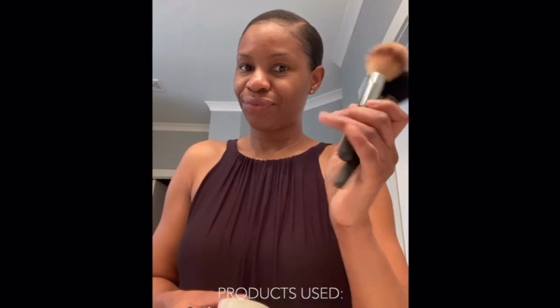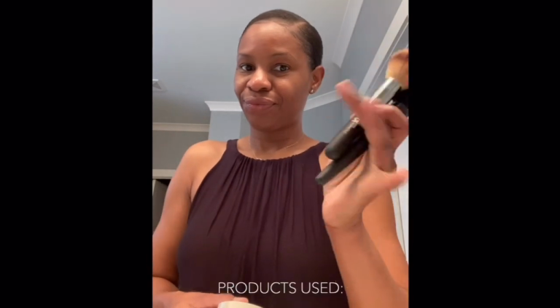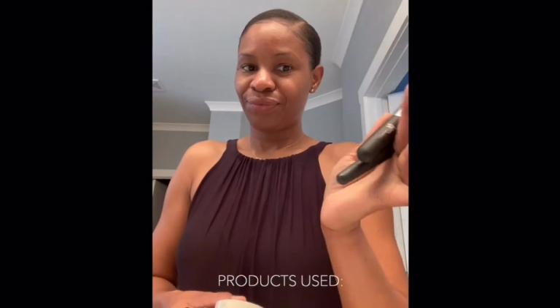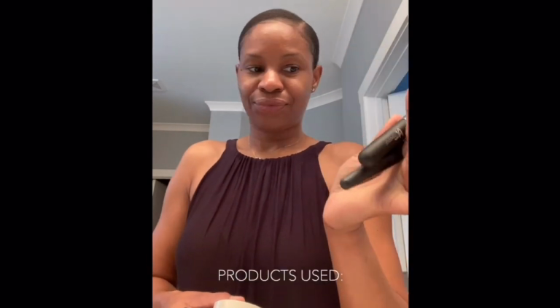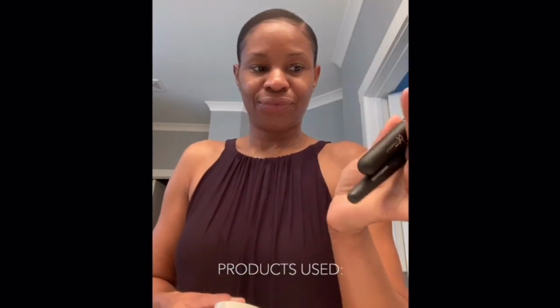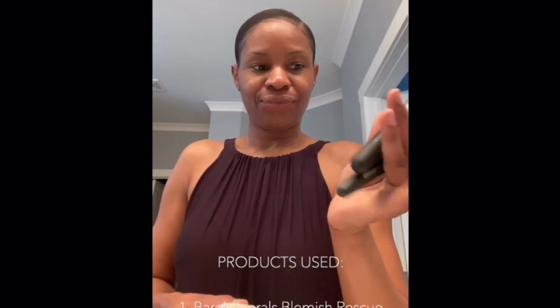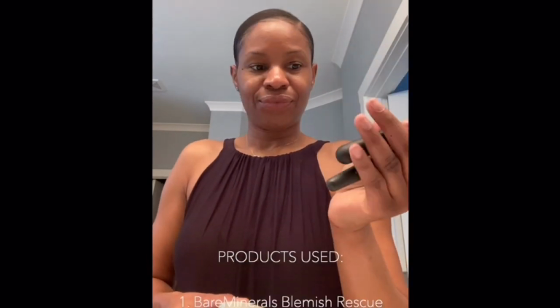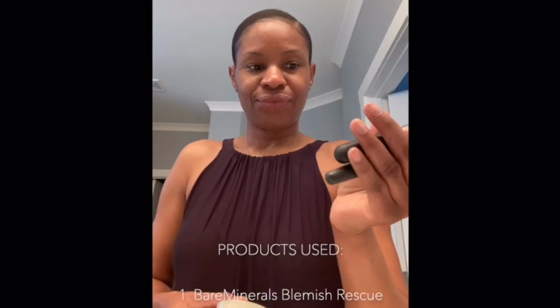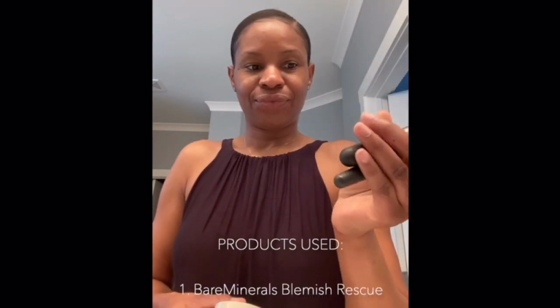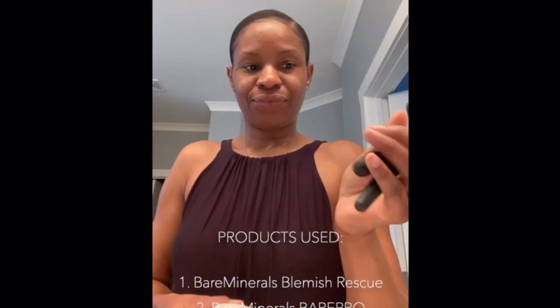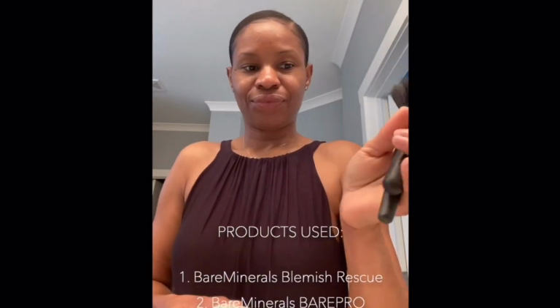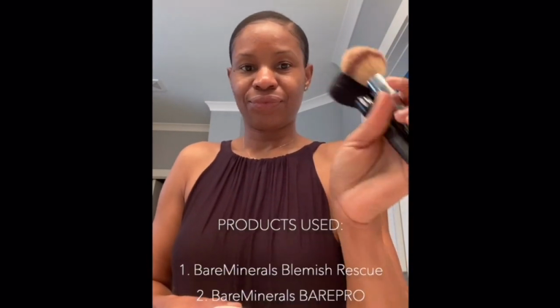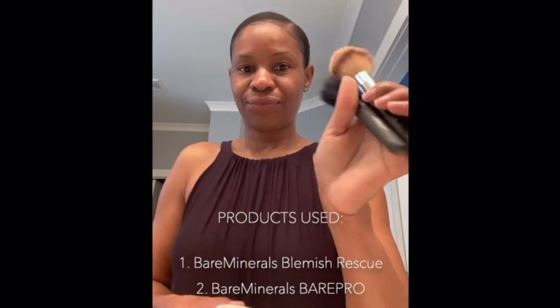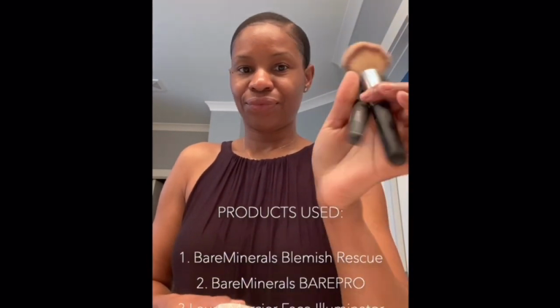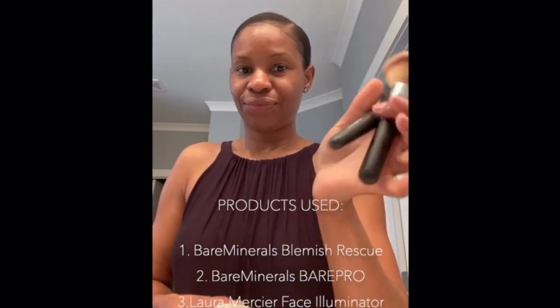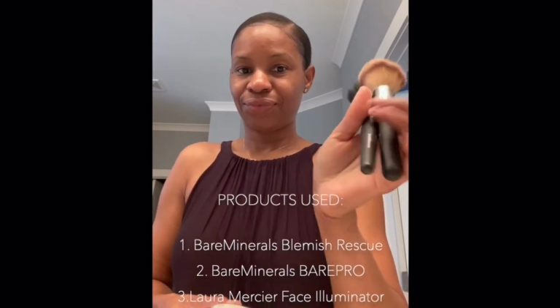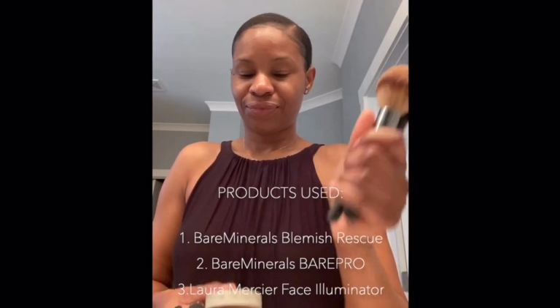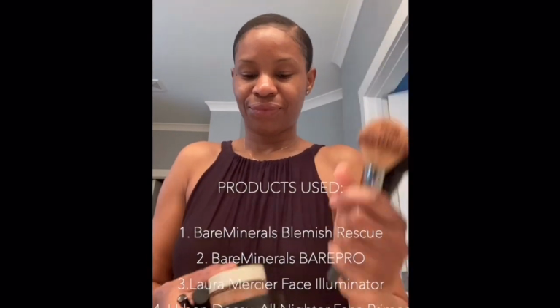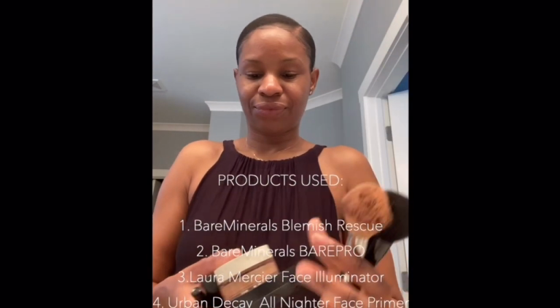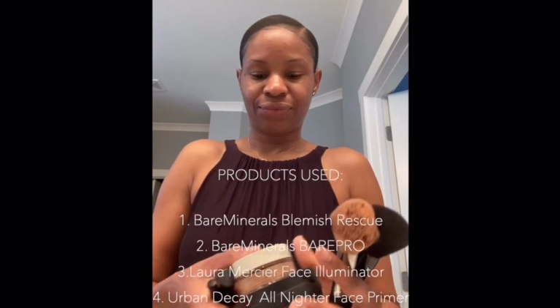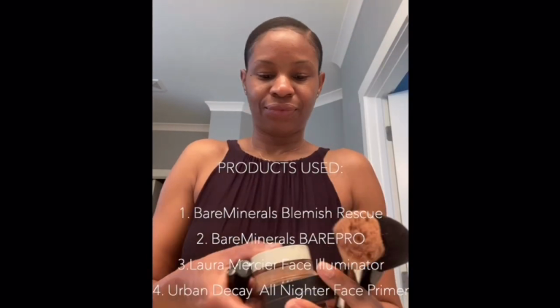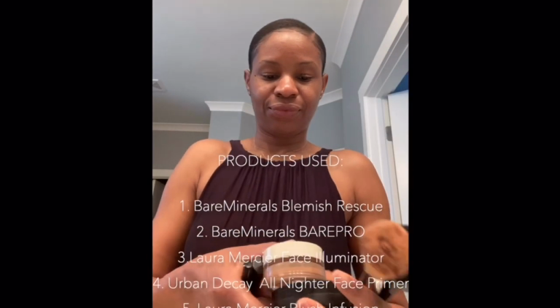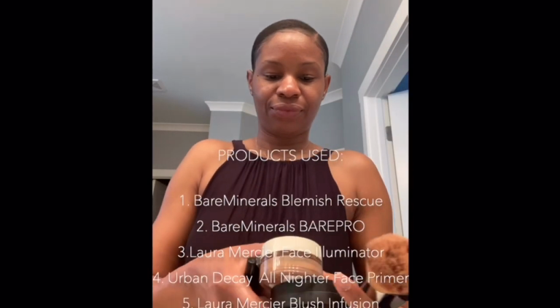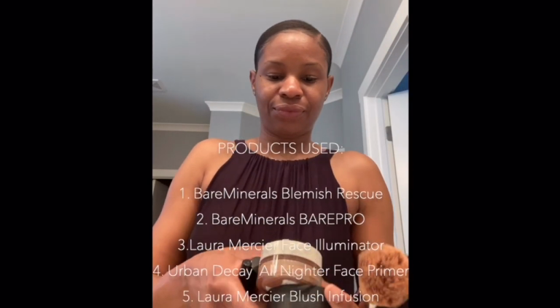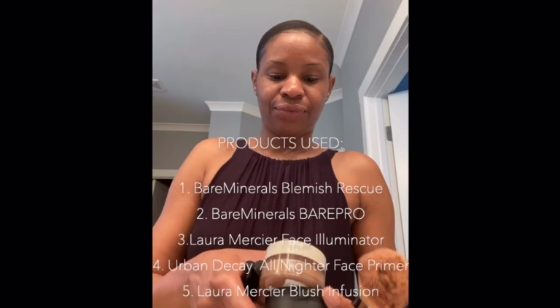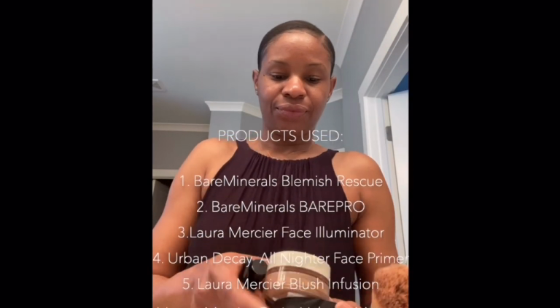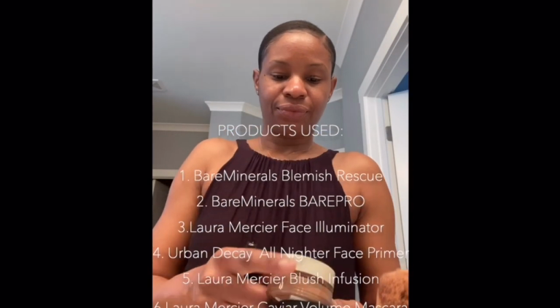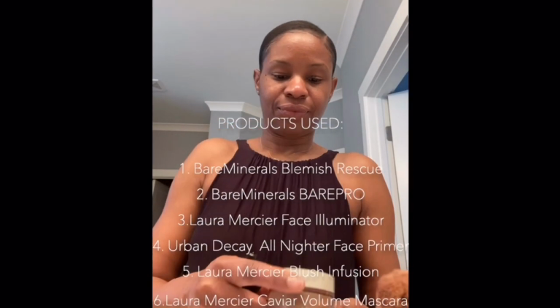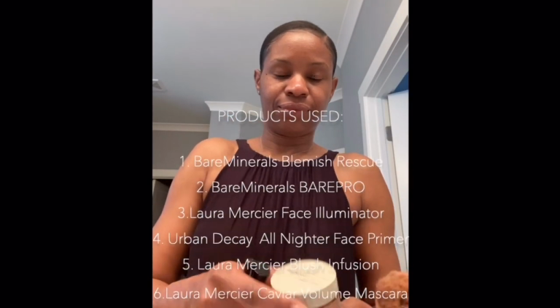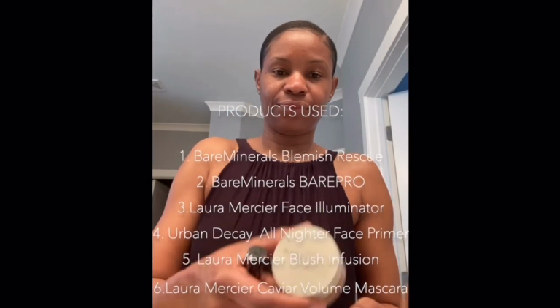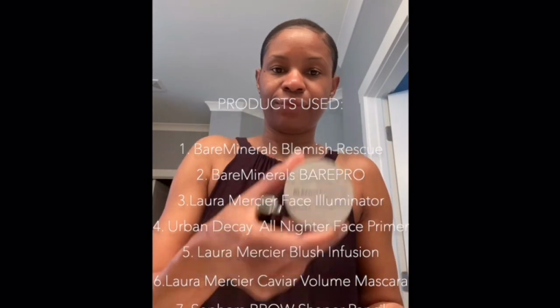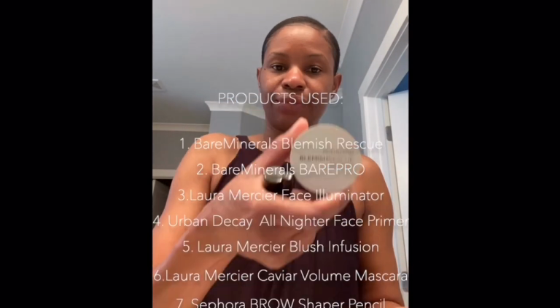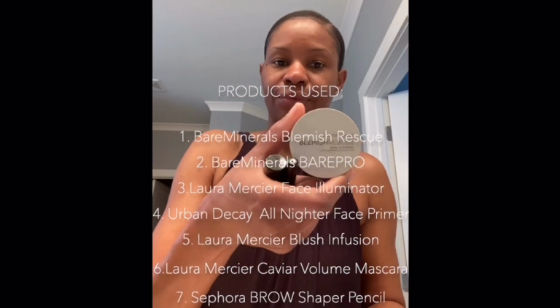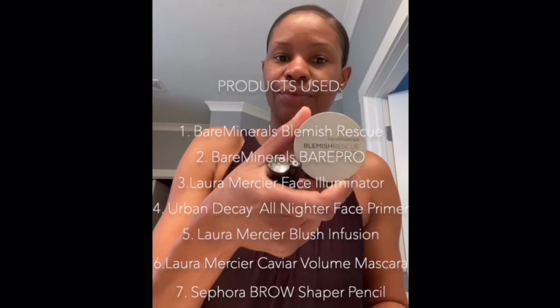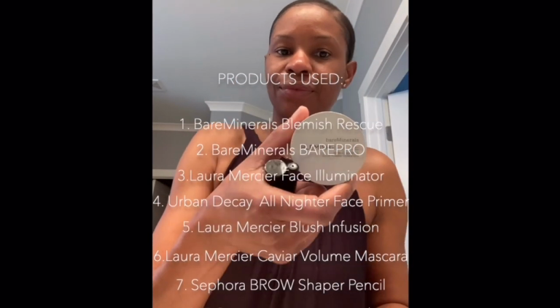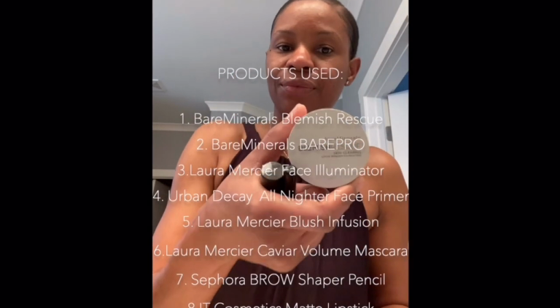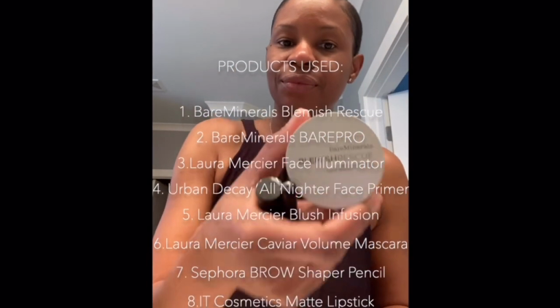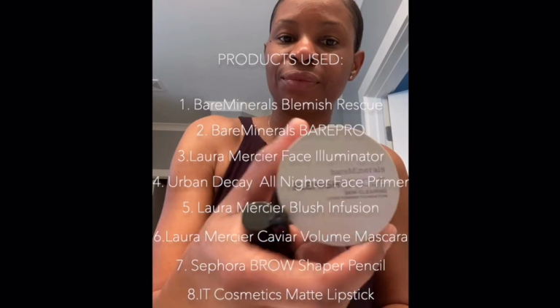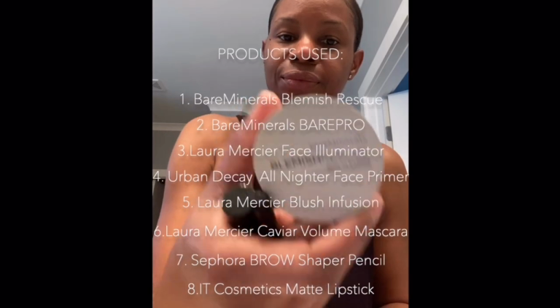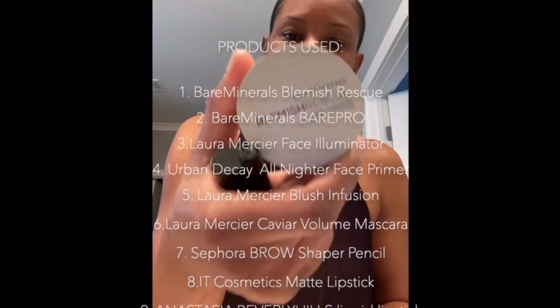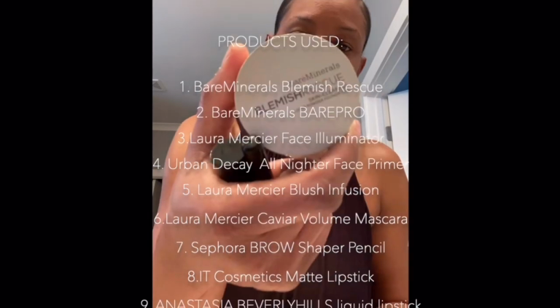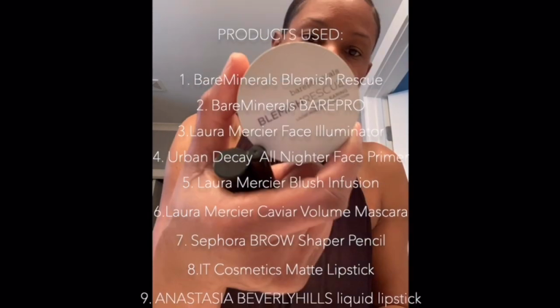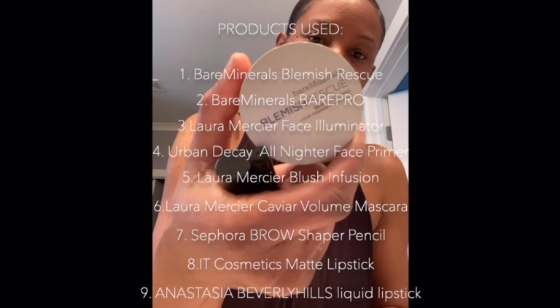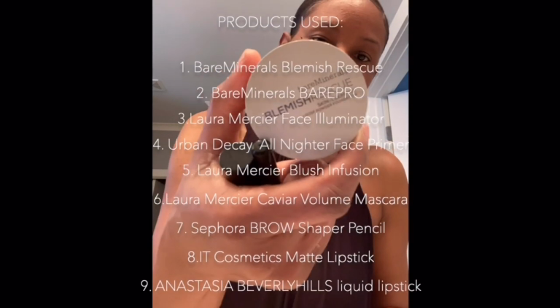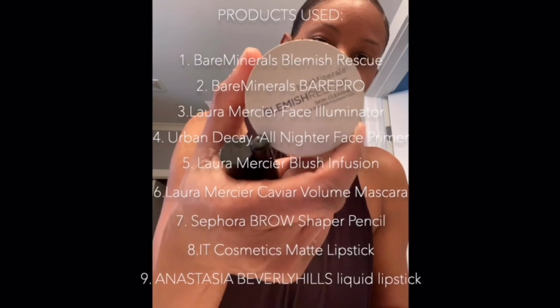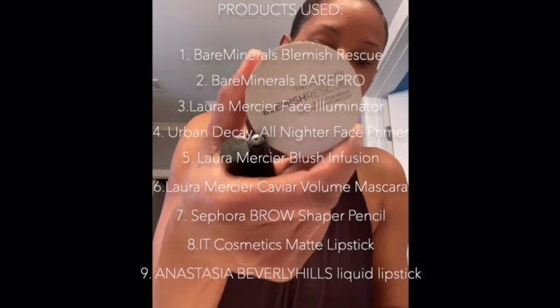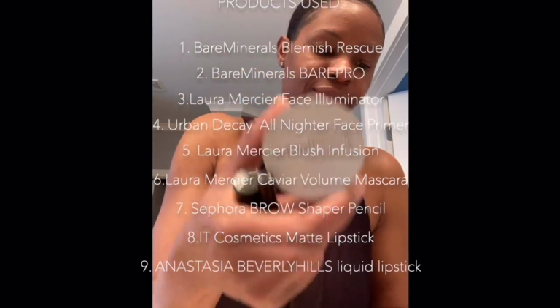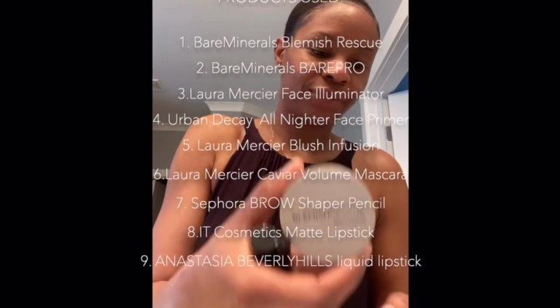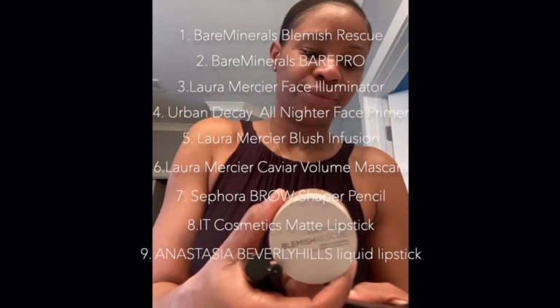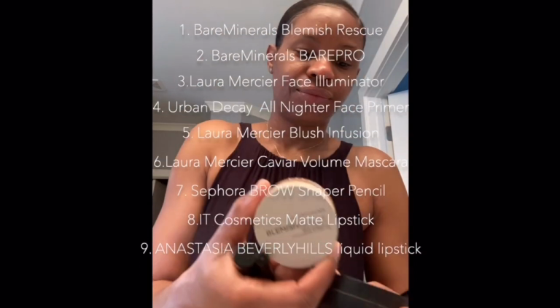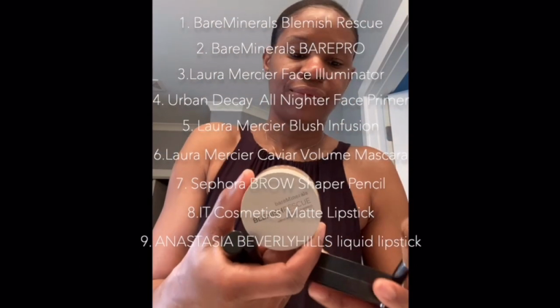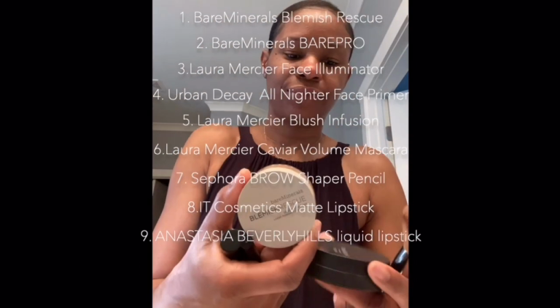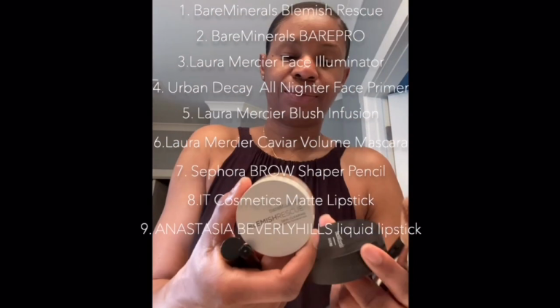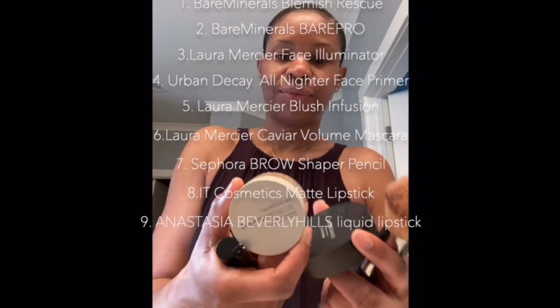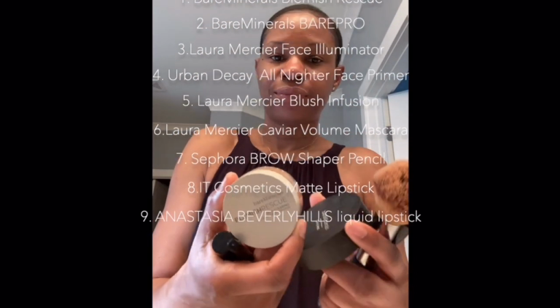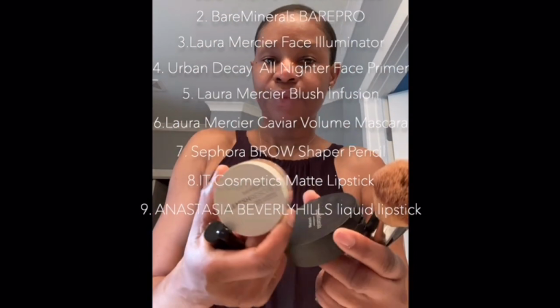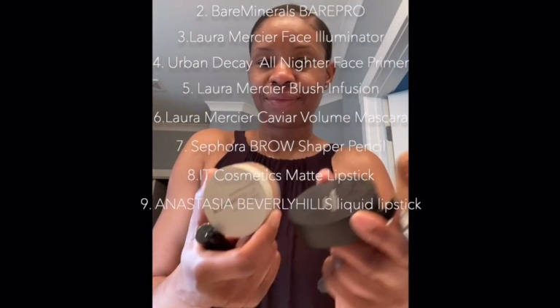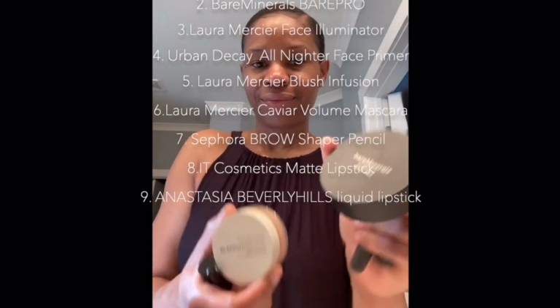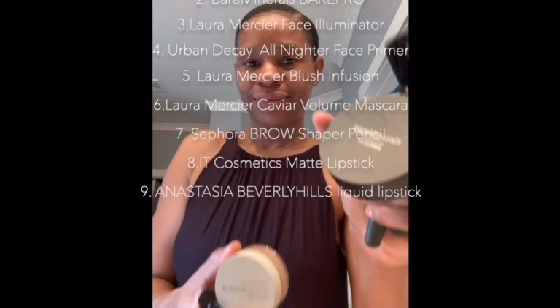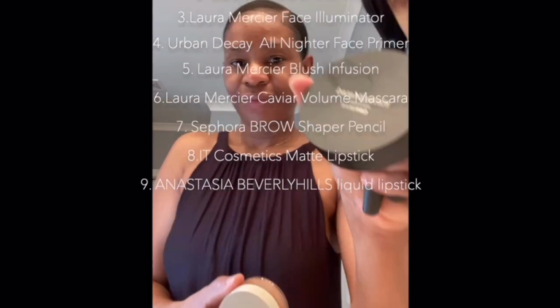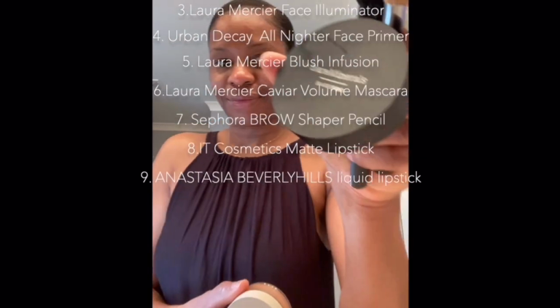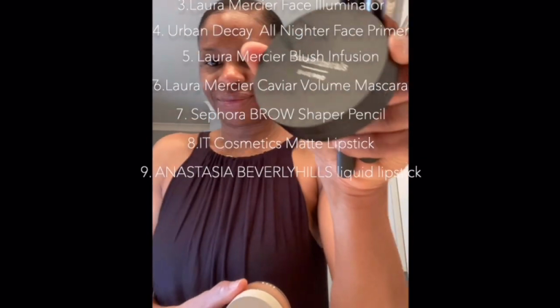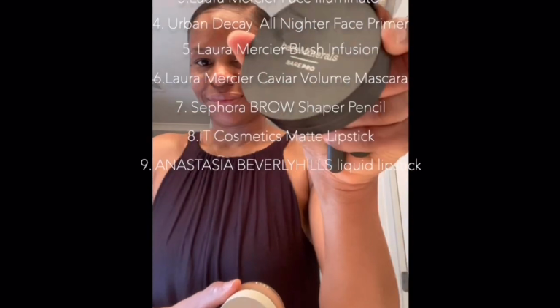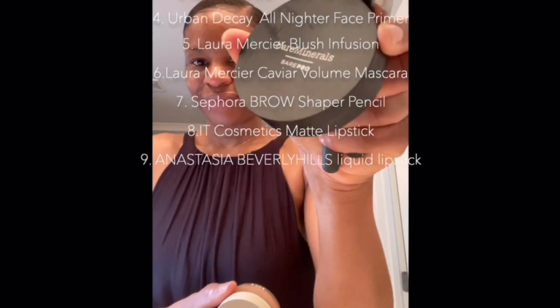Creating a flawless look for your conference calls while you work from home is easier than you think. I use a few simple products to get the perfect look.